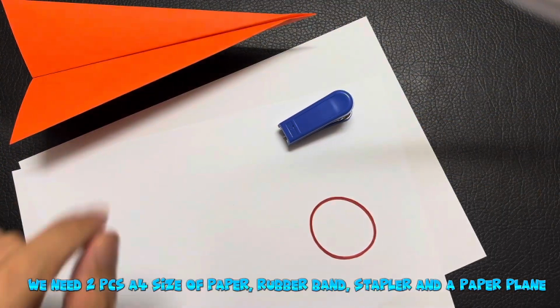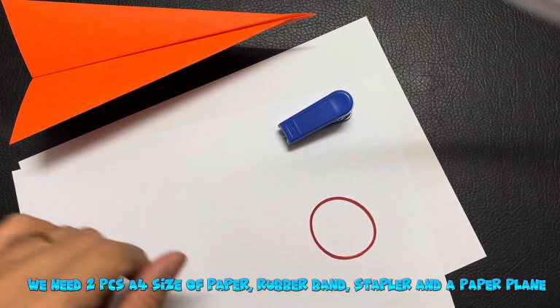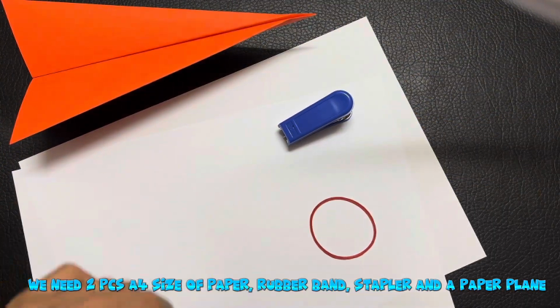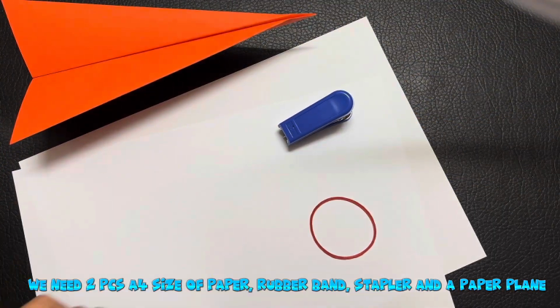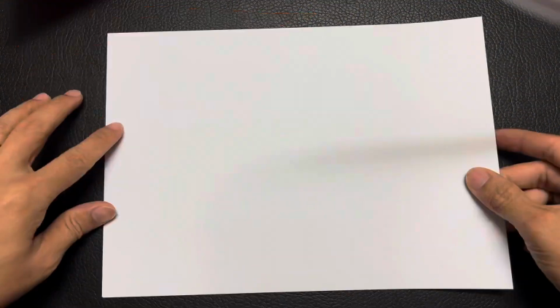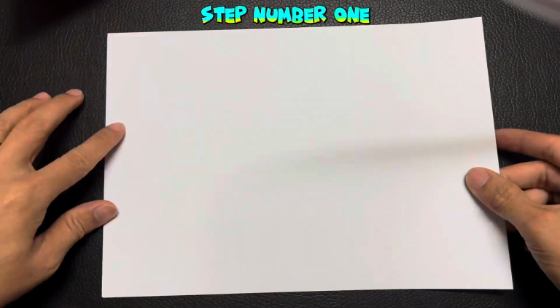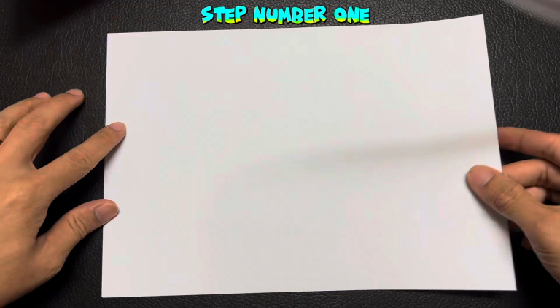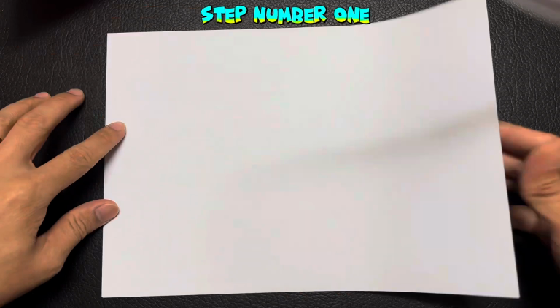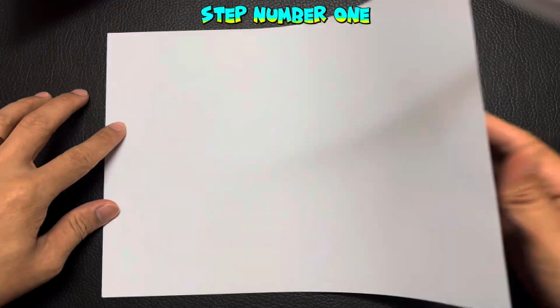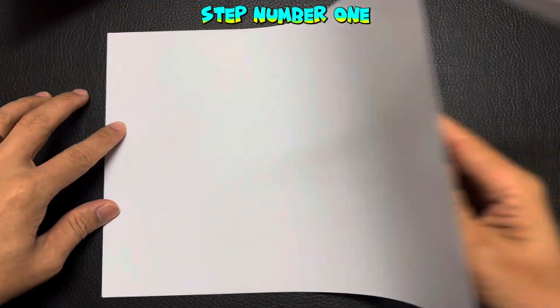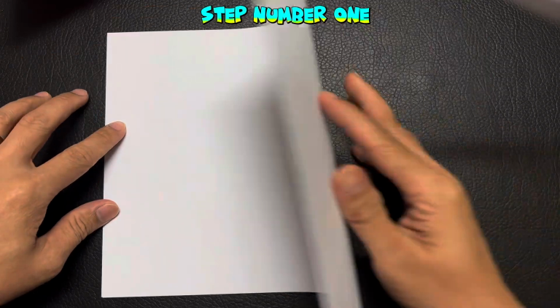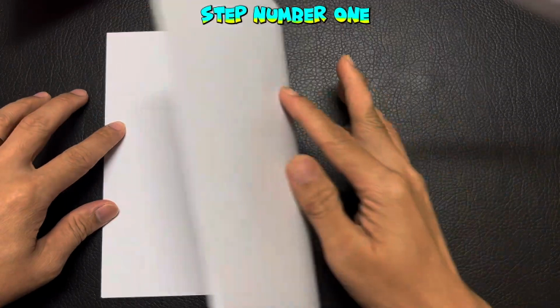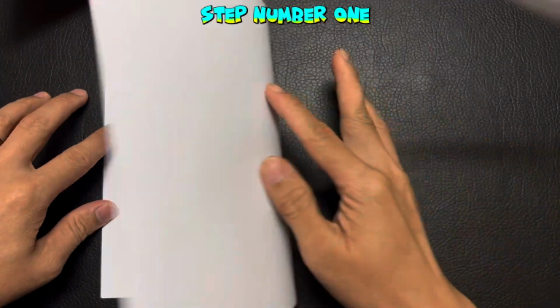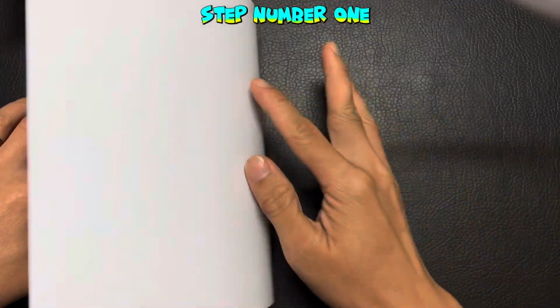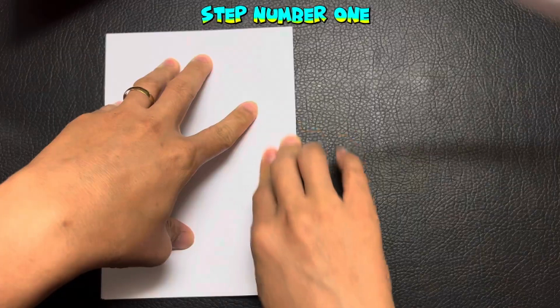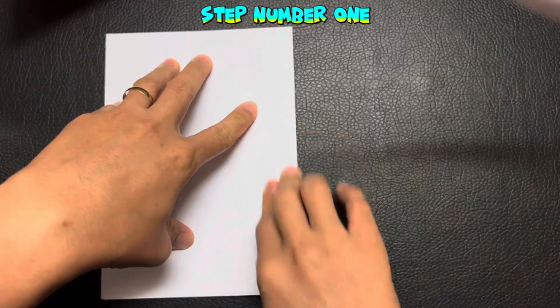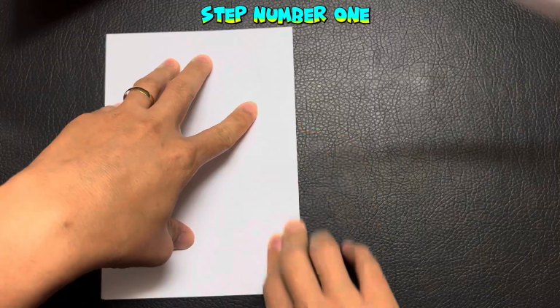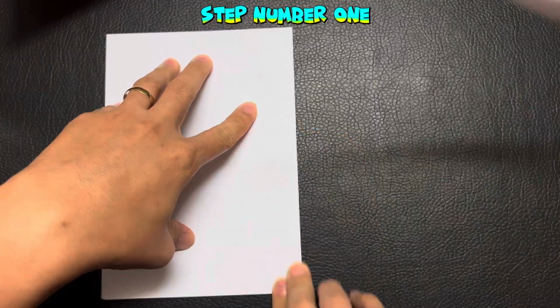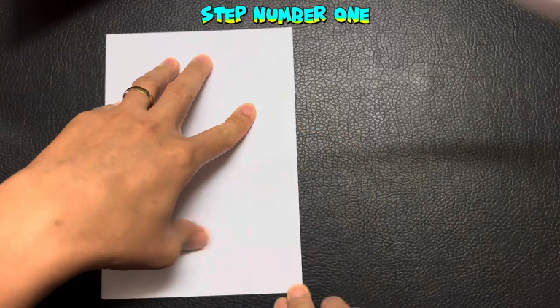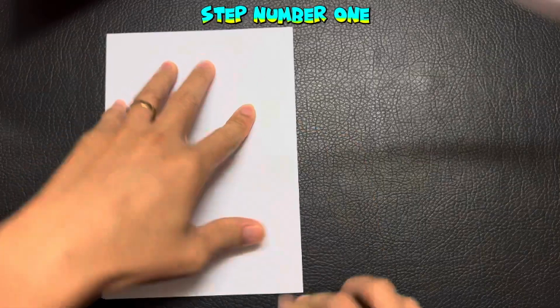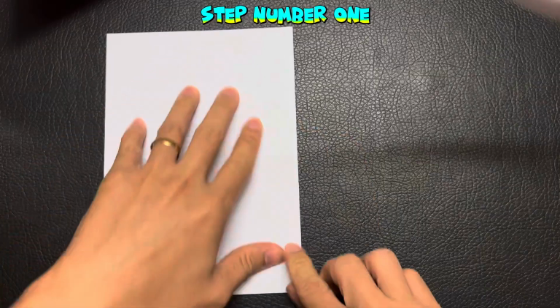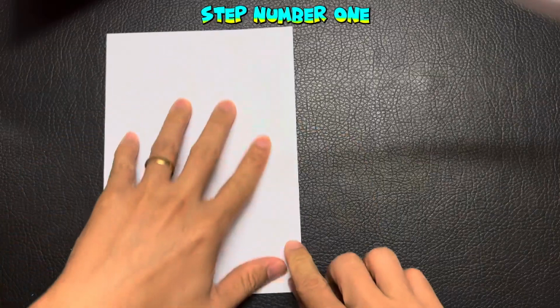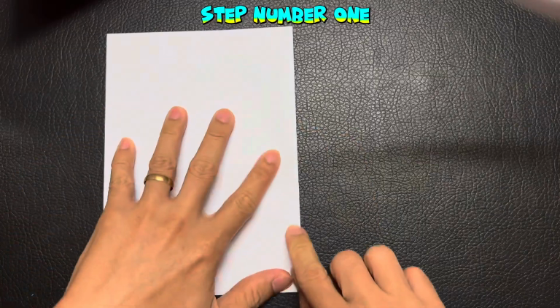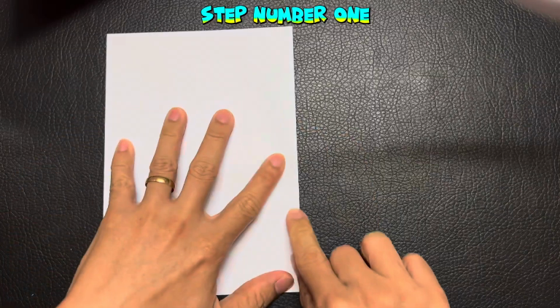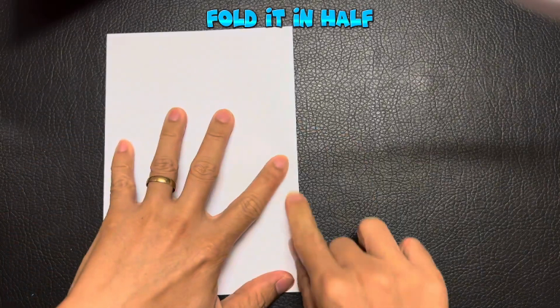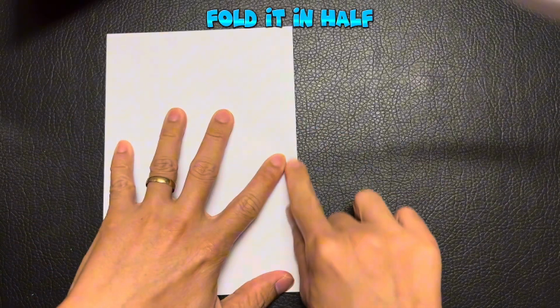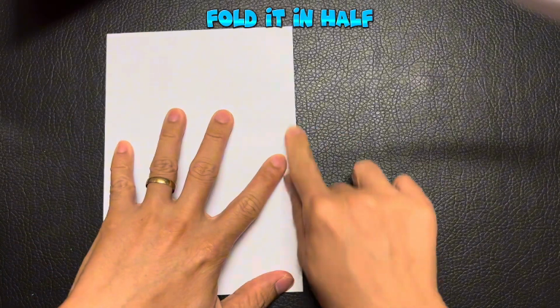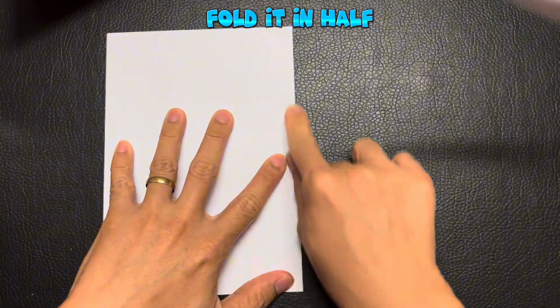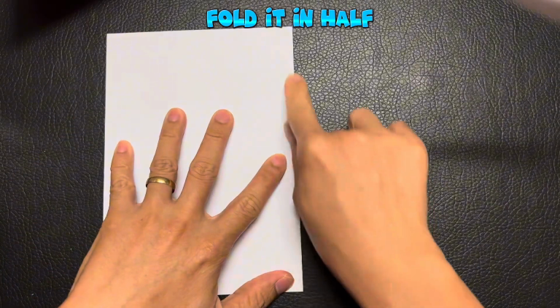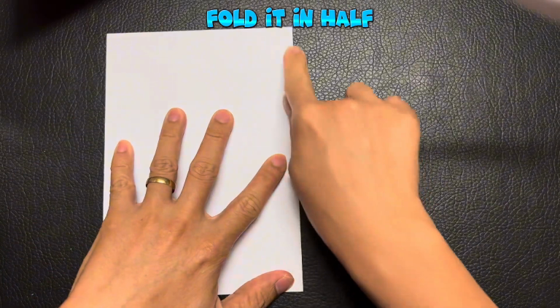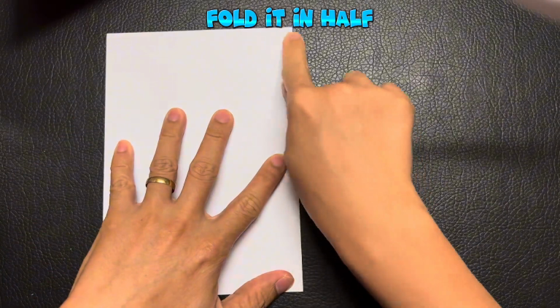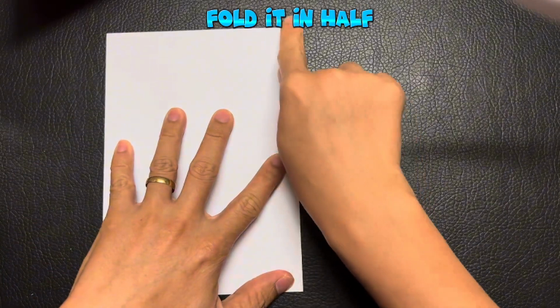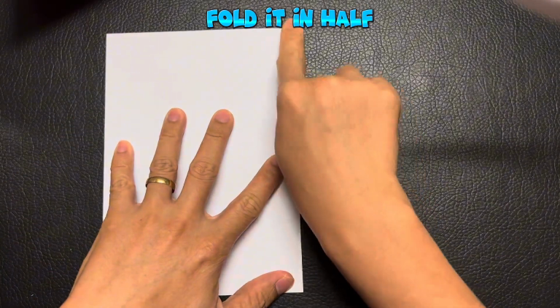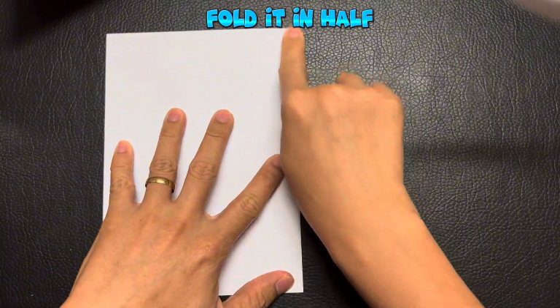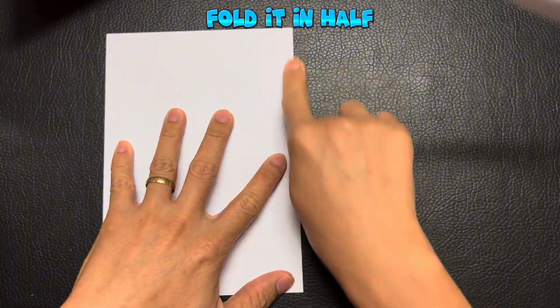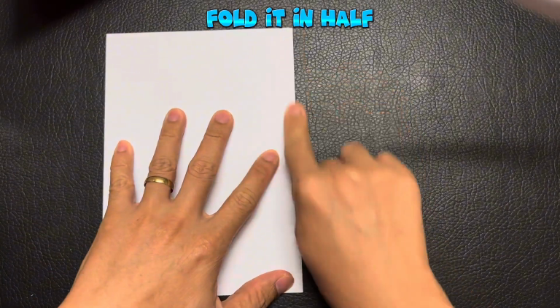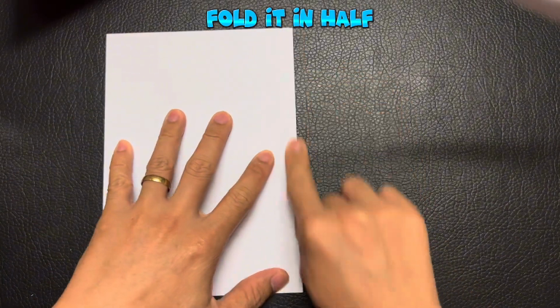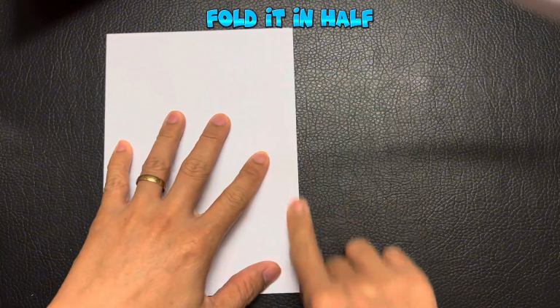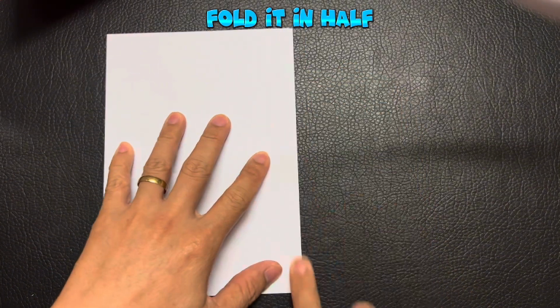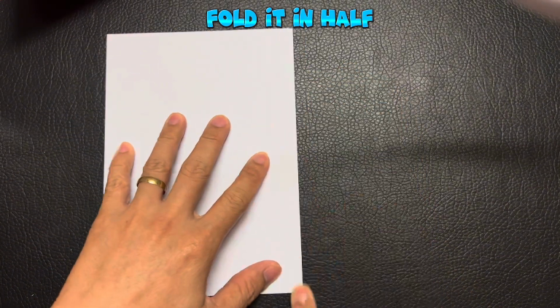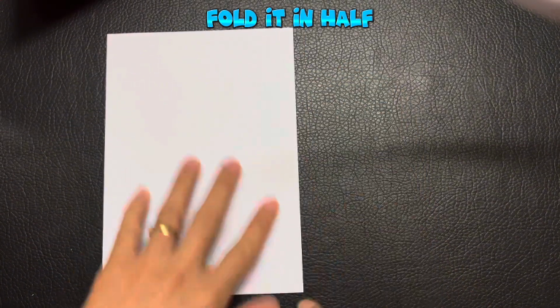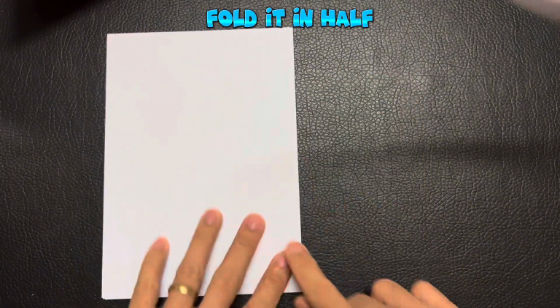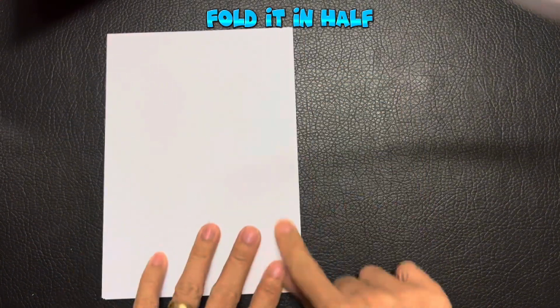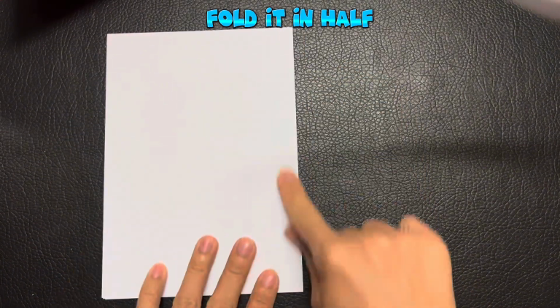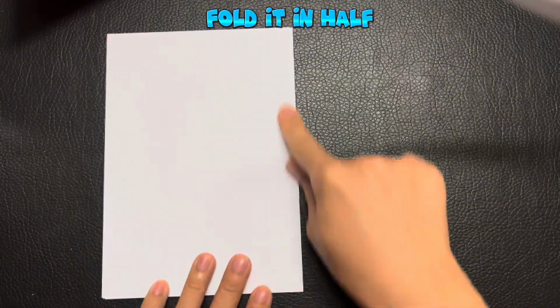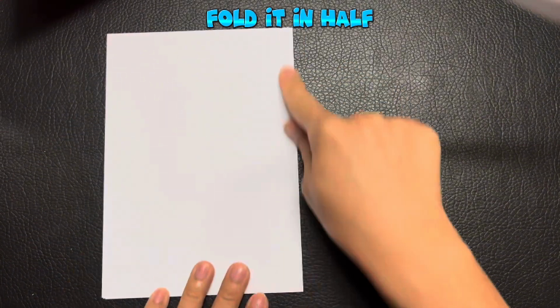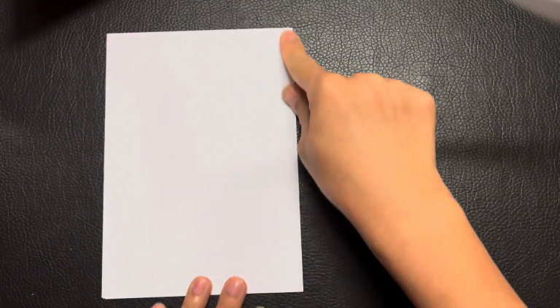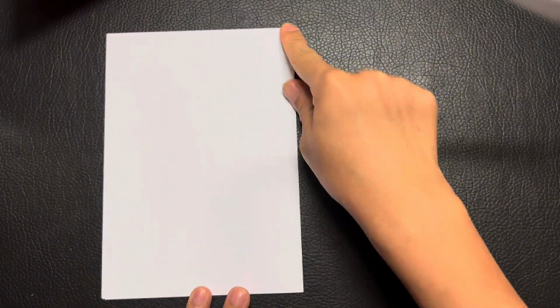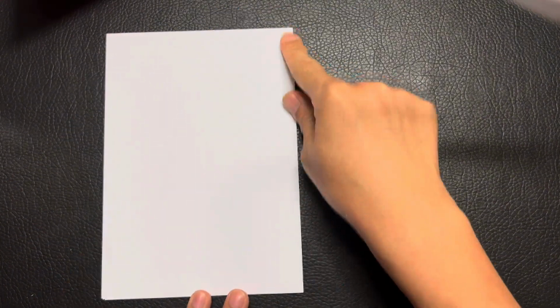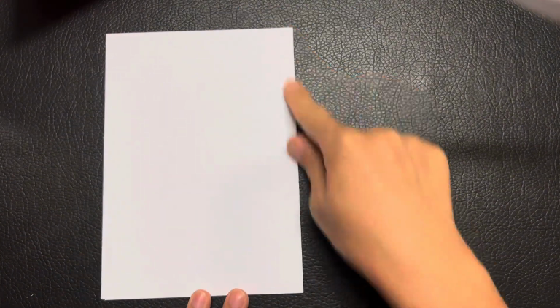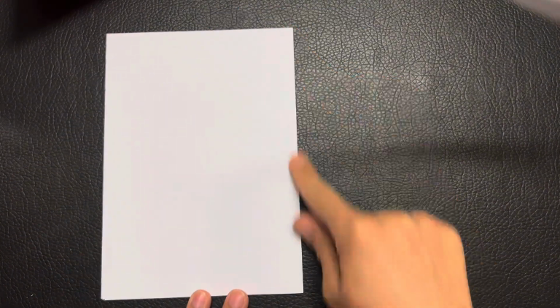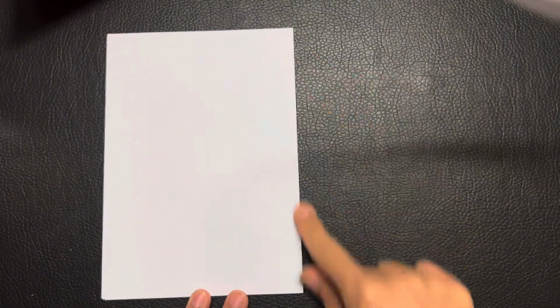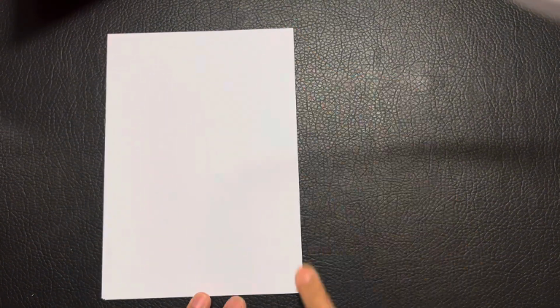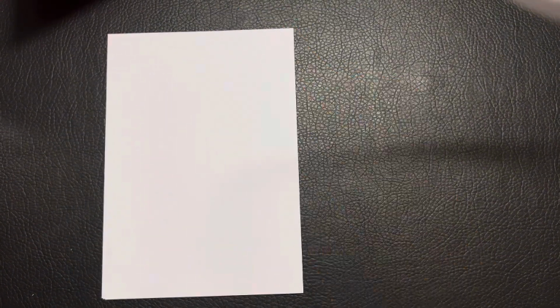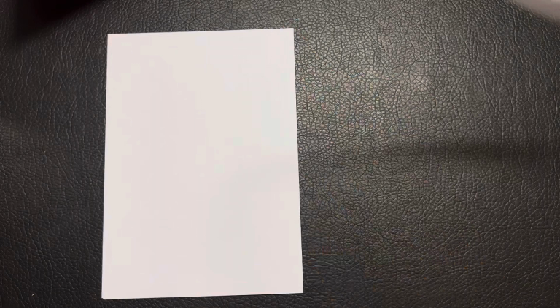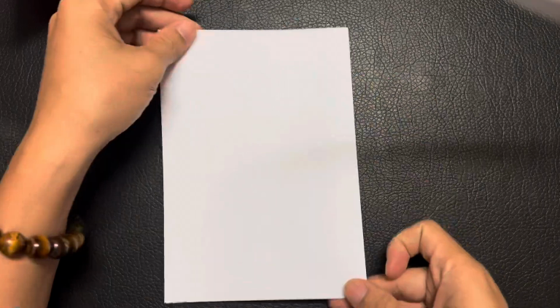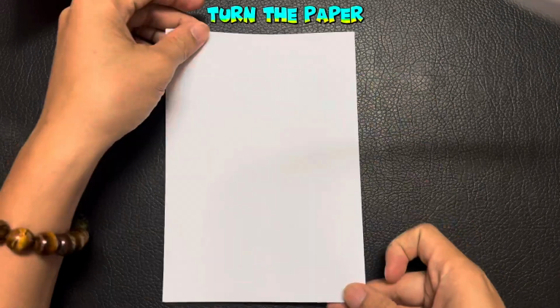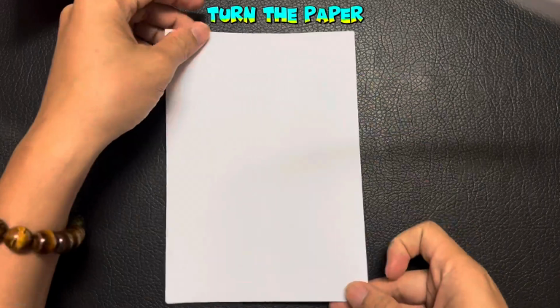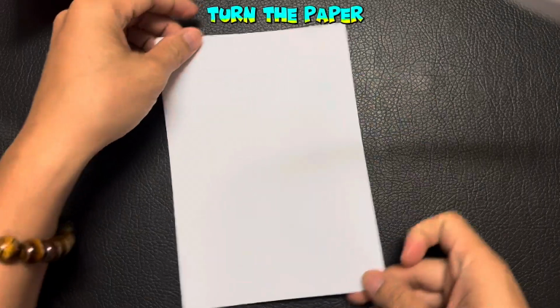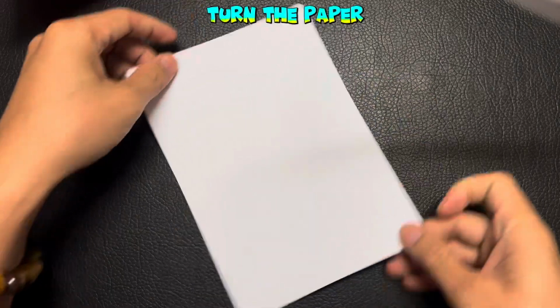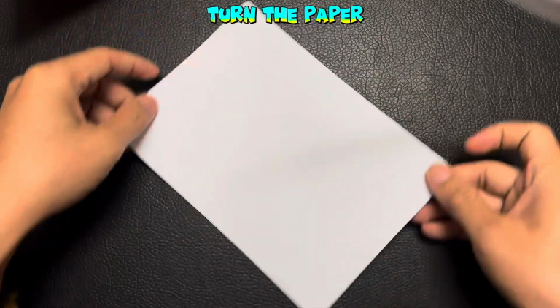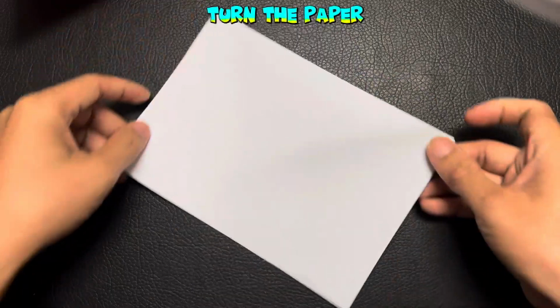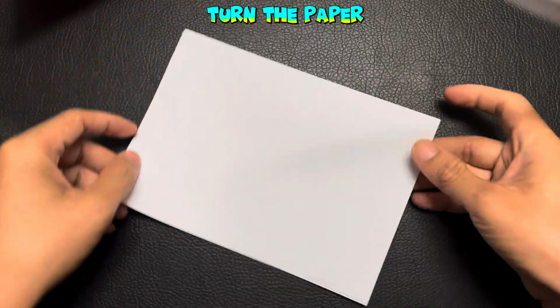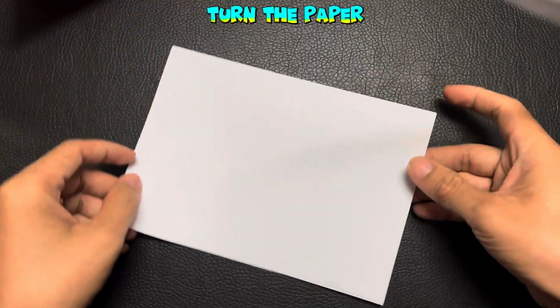Step number one. Fold it in half. Turn the paper.